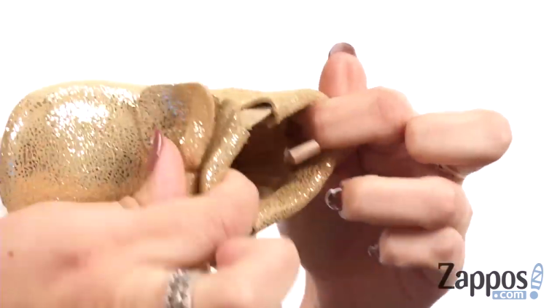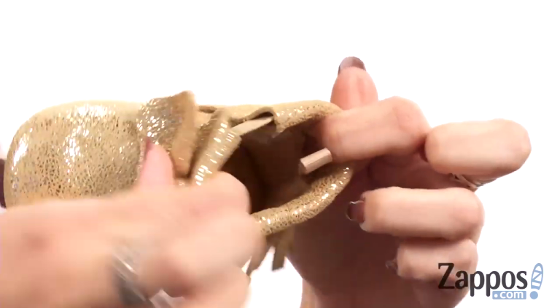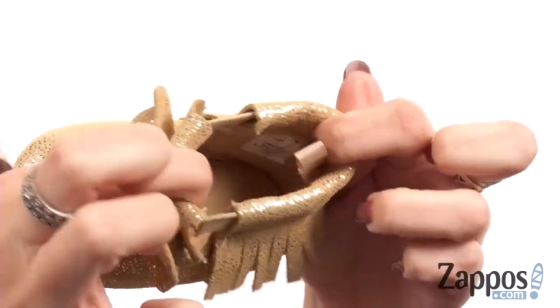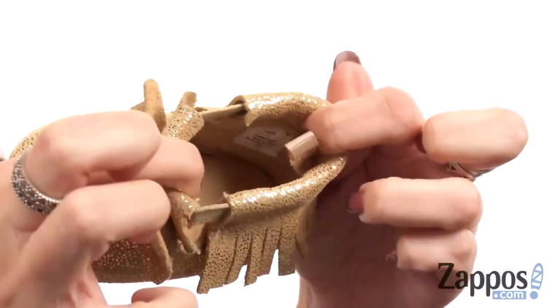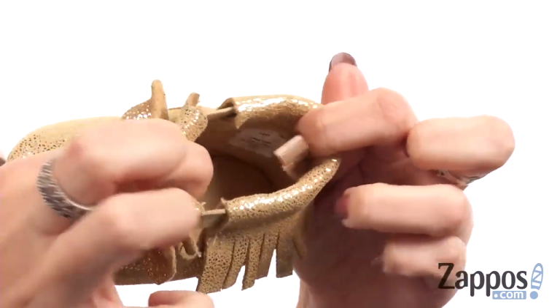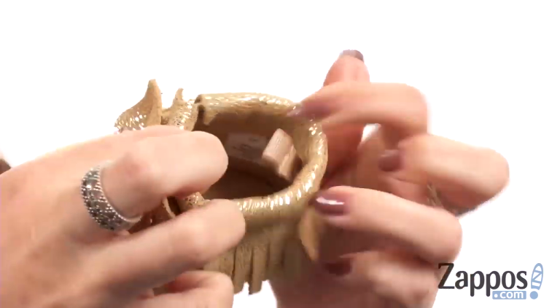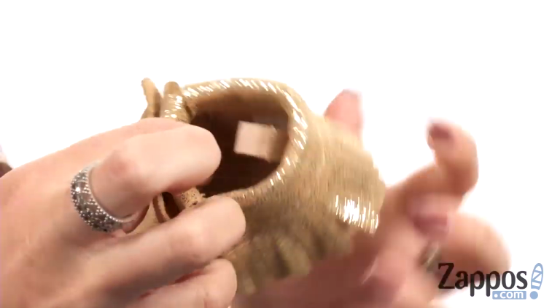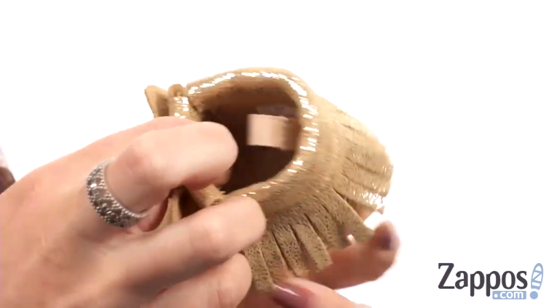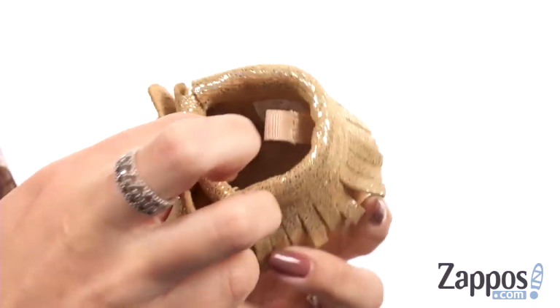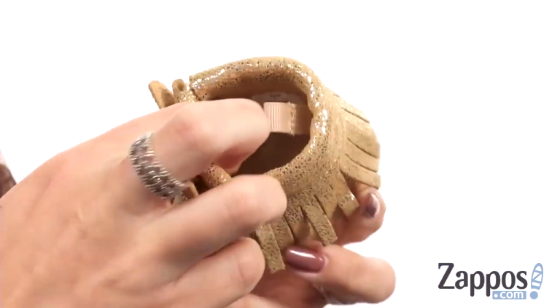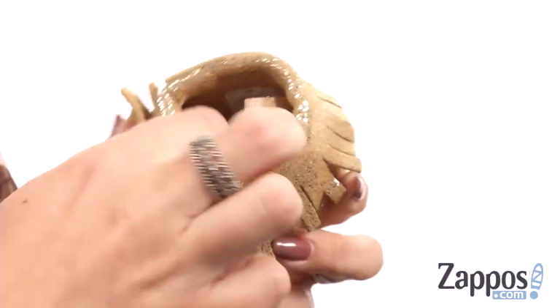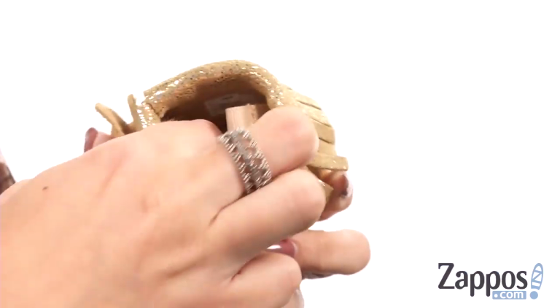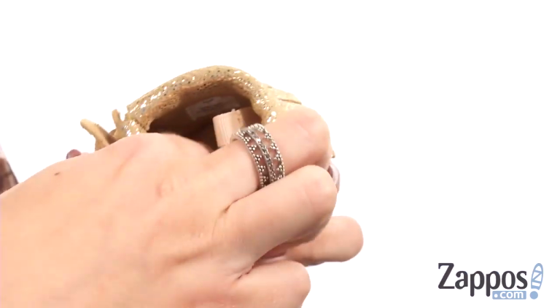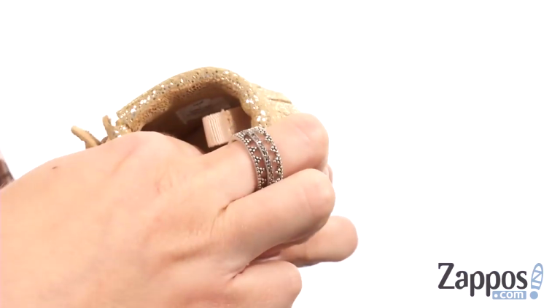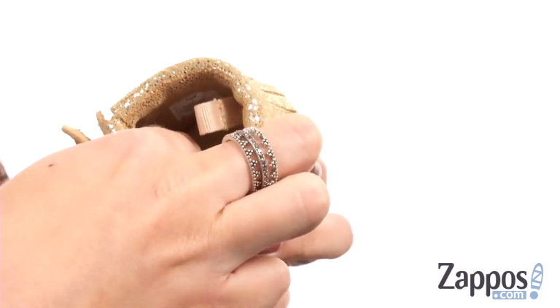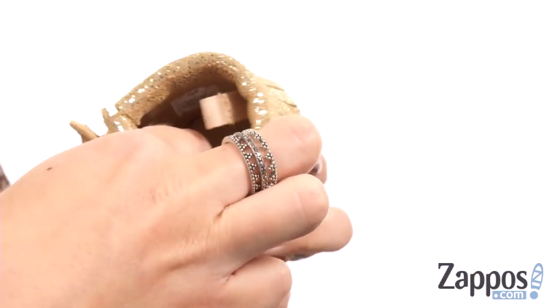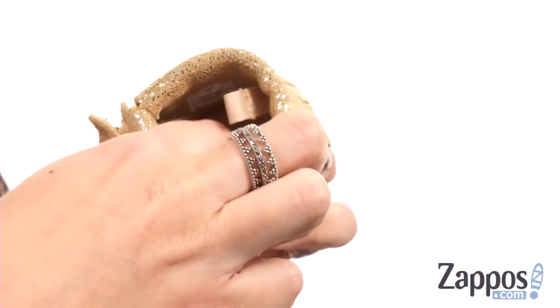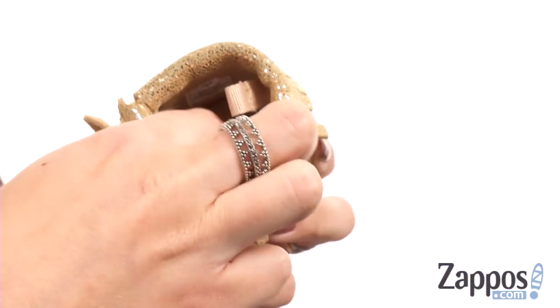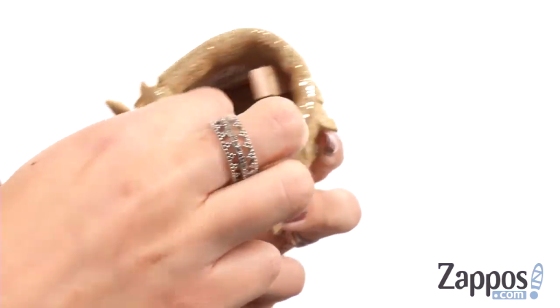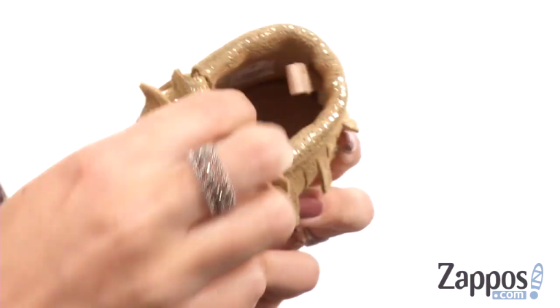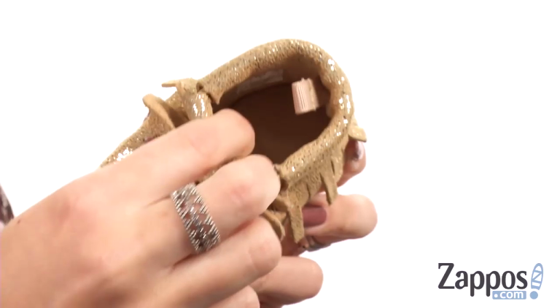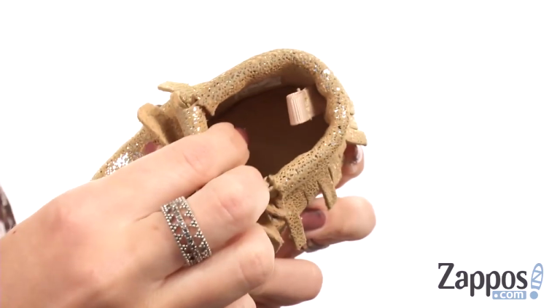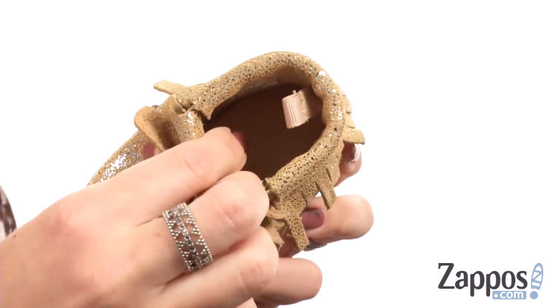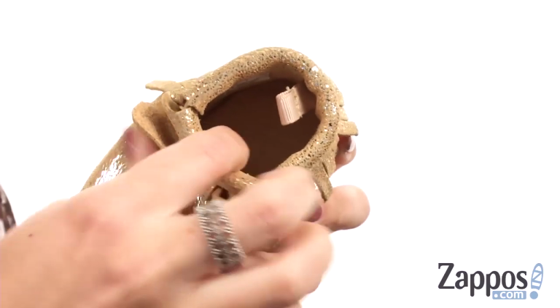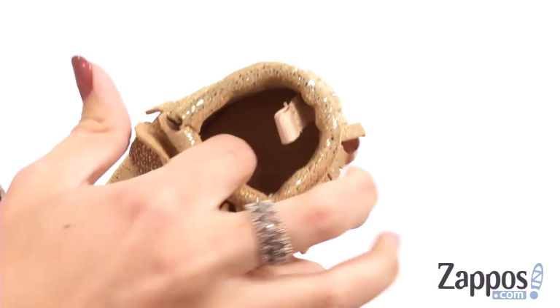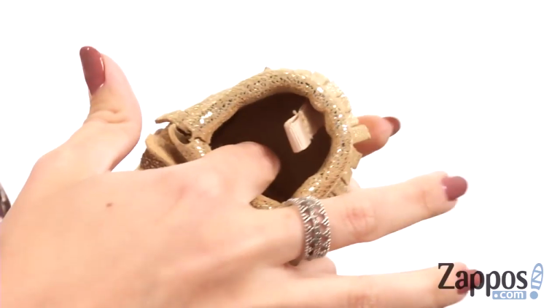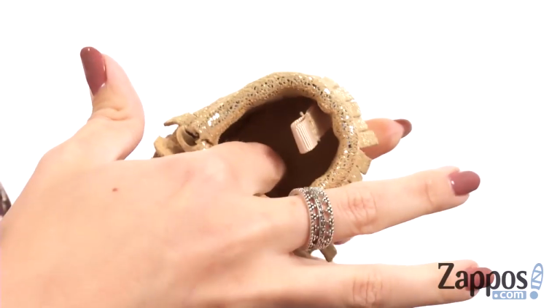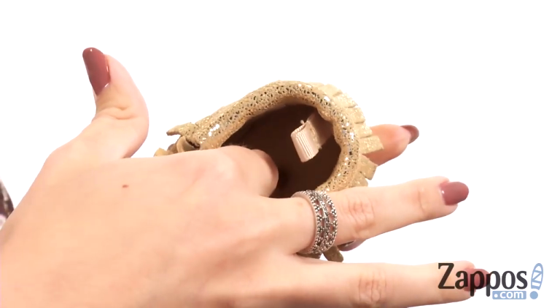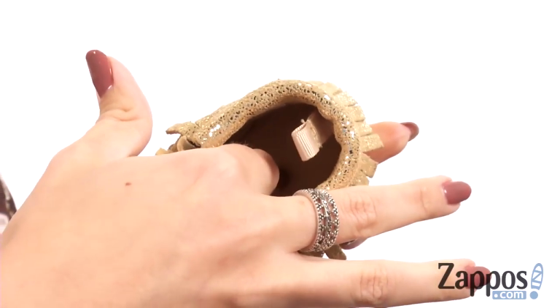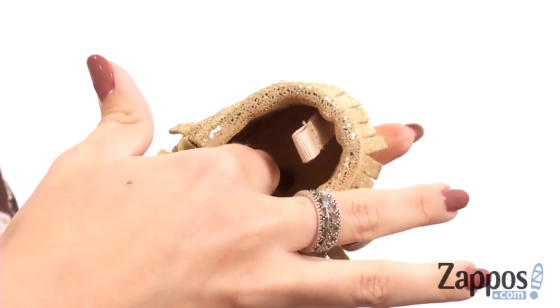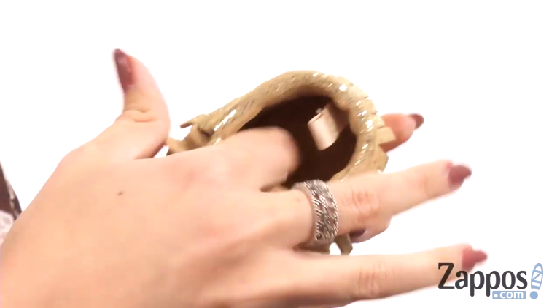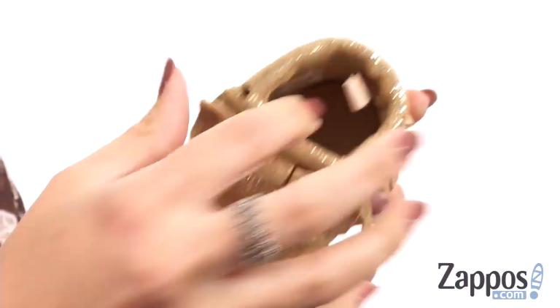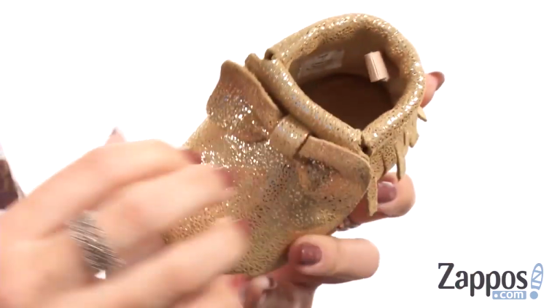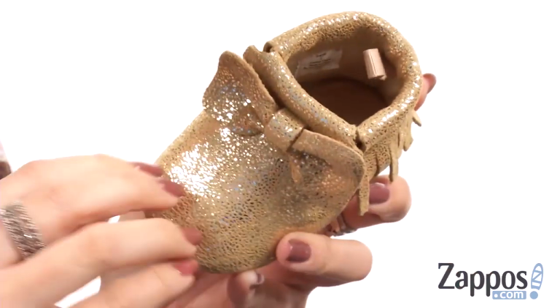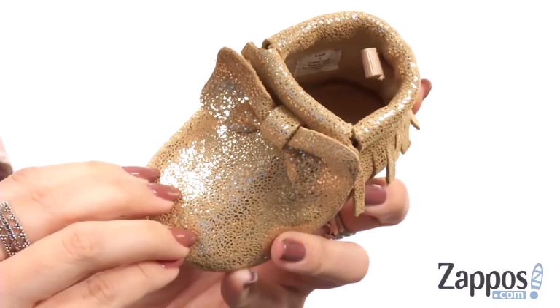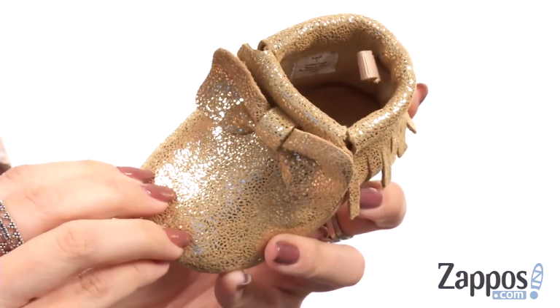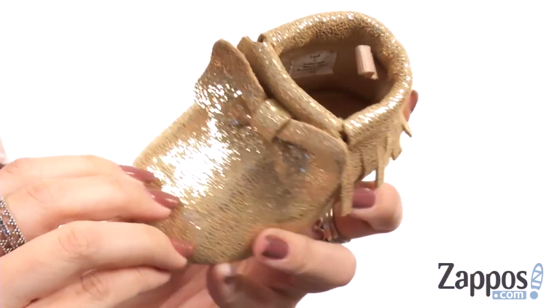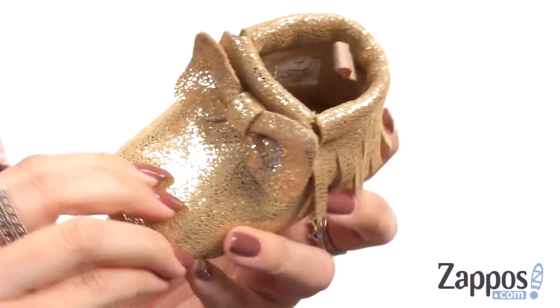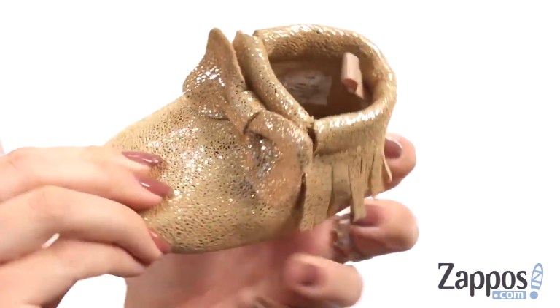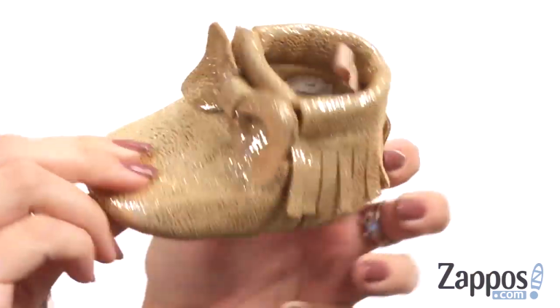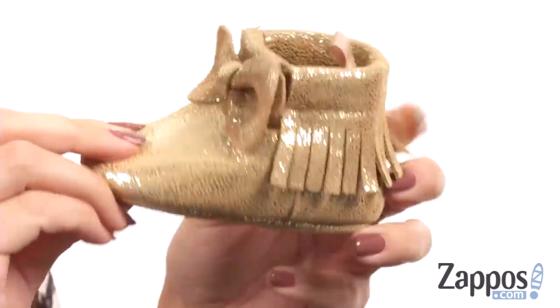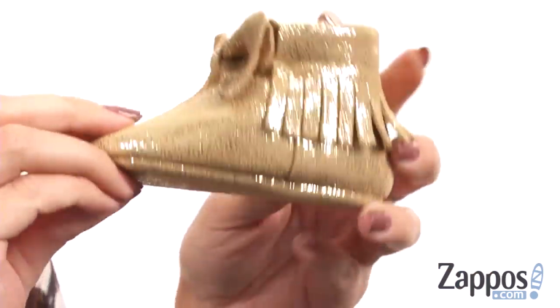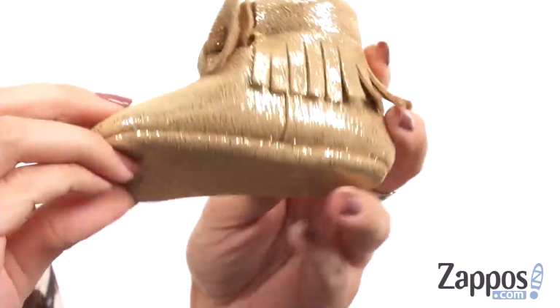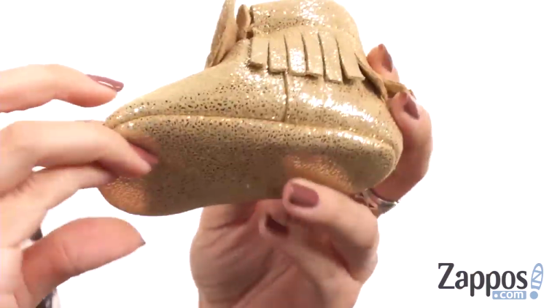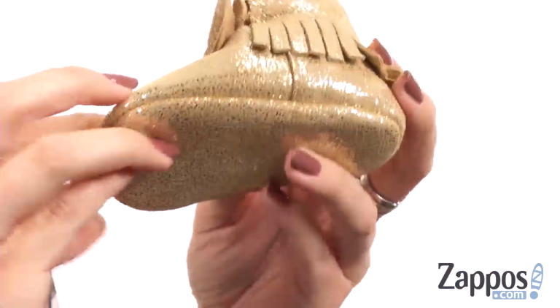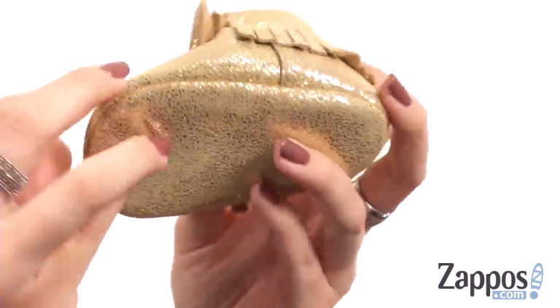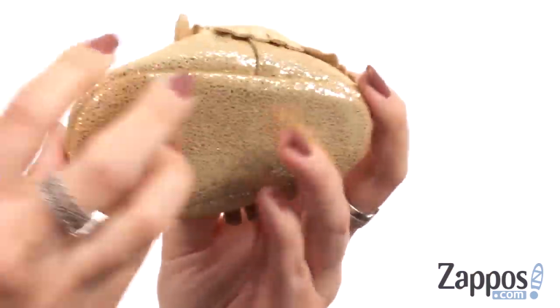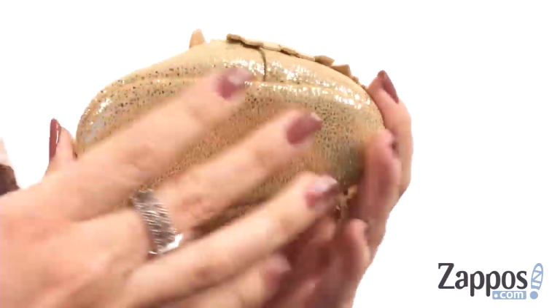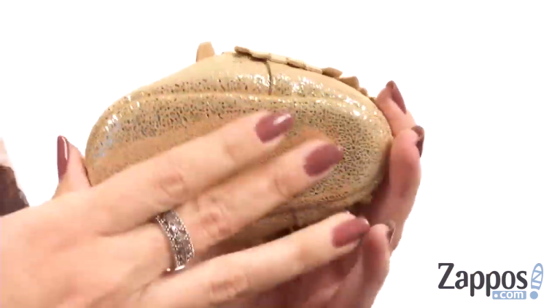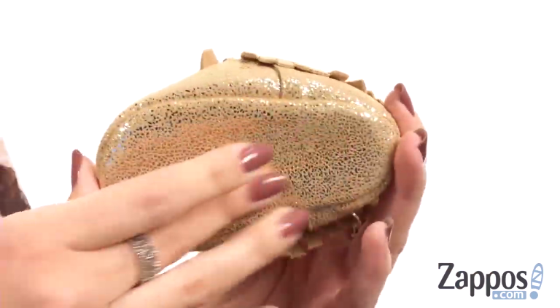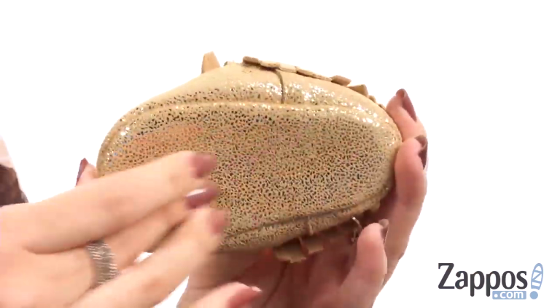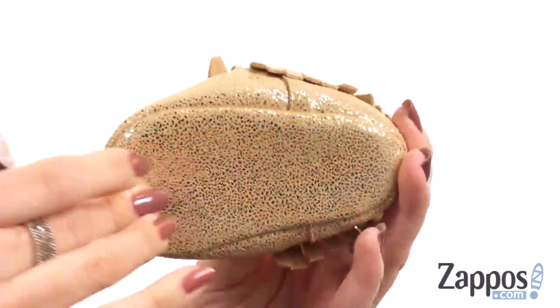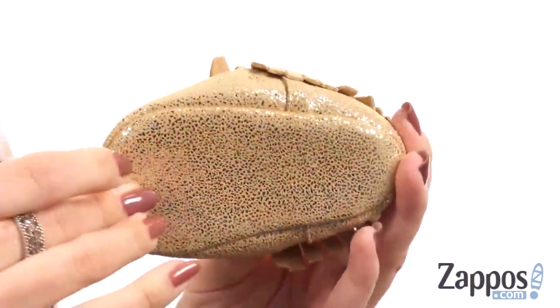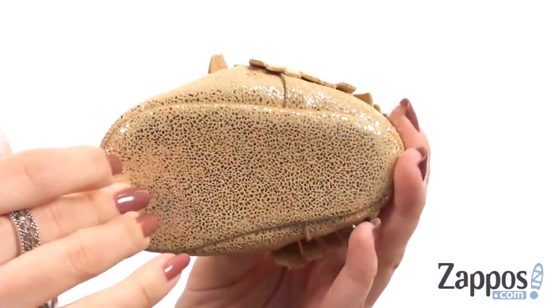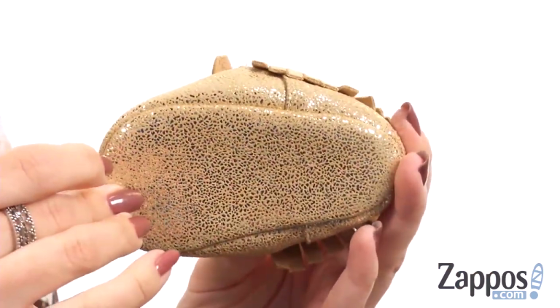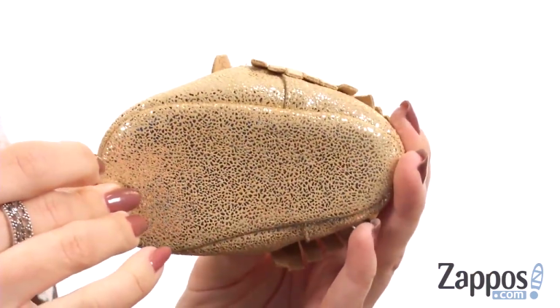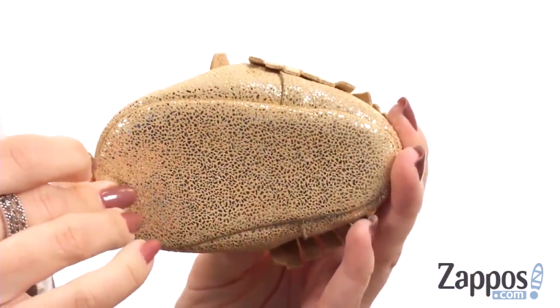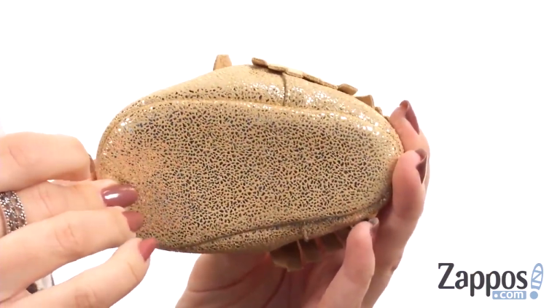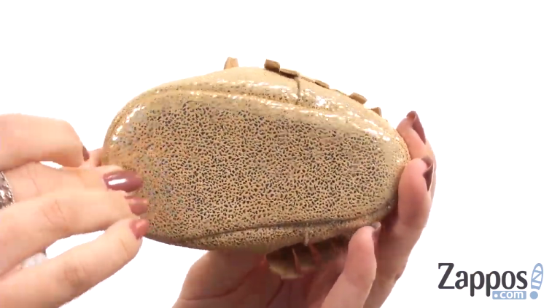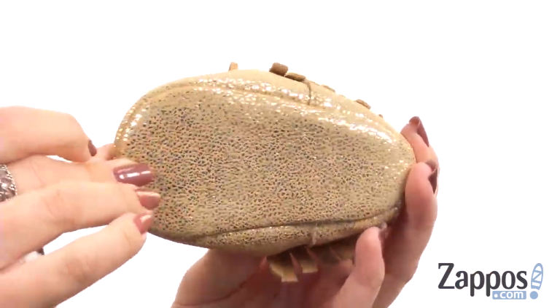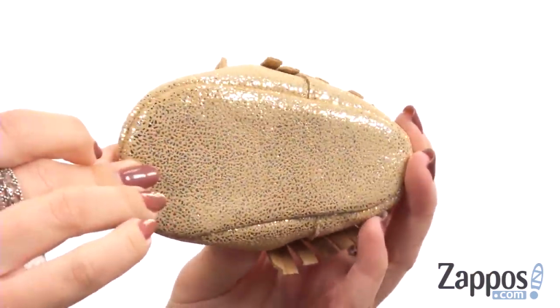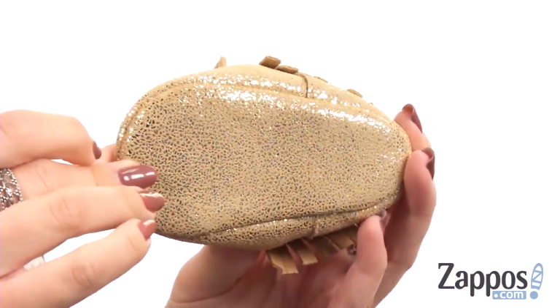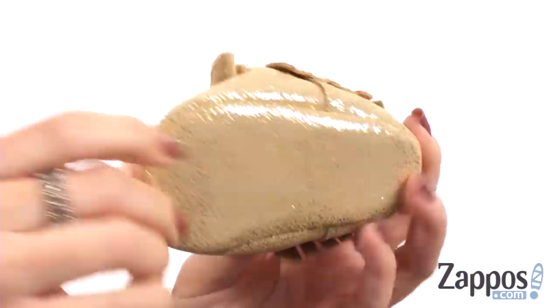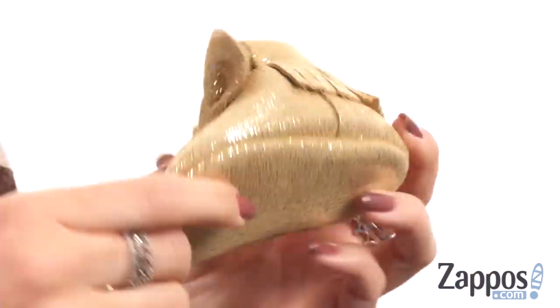Inside gives you a soft textile lining and a lightly cushioned footbed. It's all gonna be on top of a matching outsole.